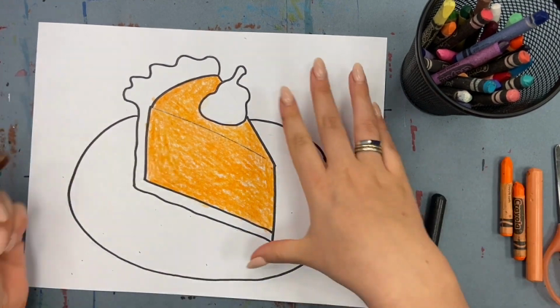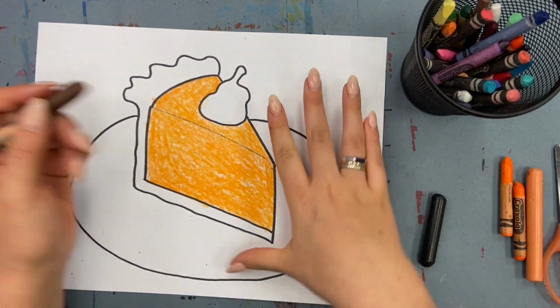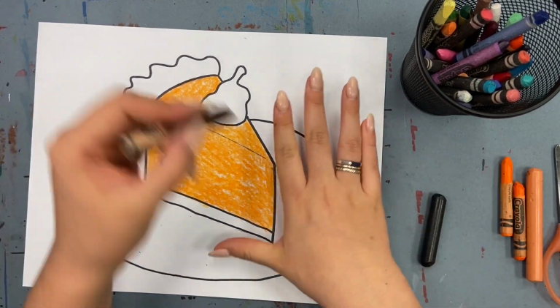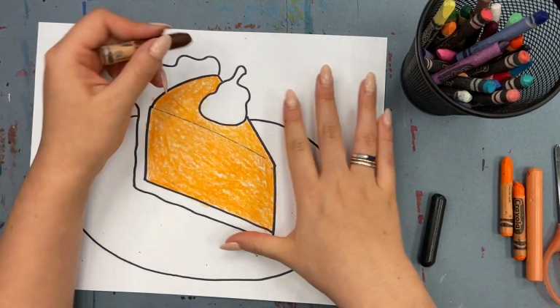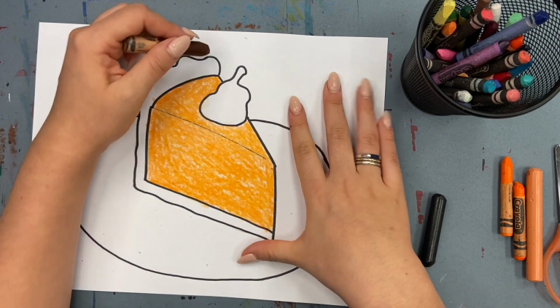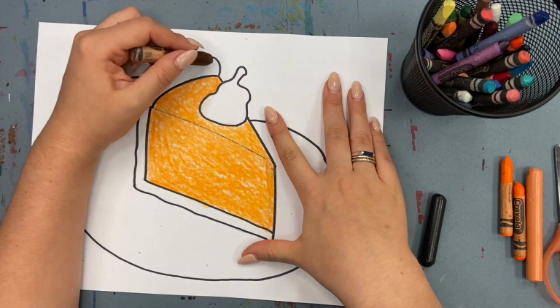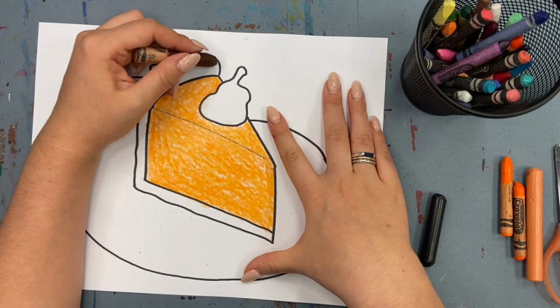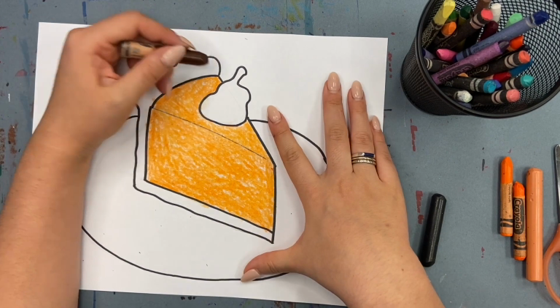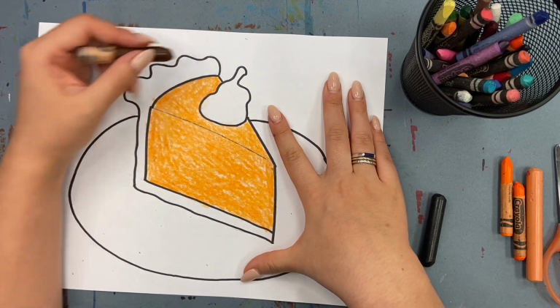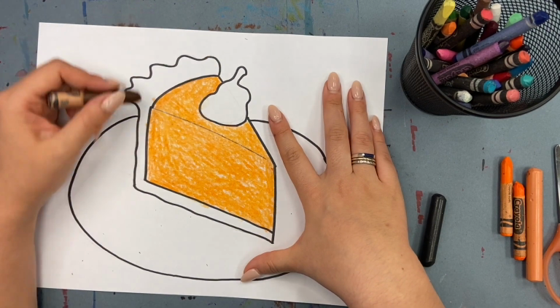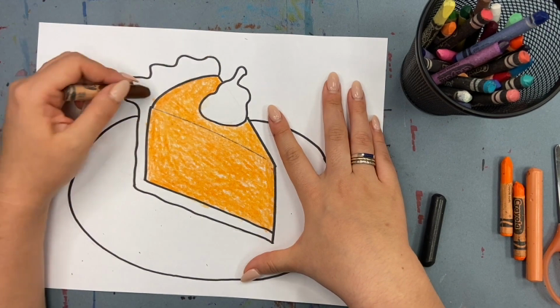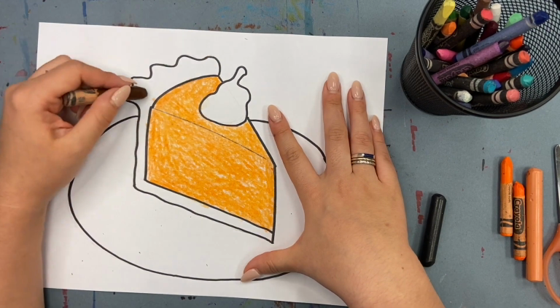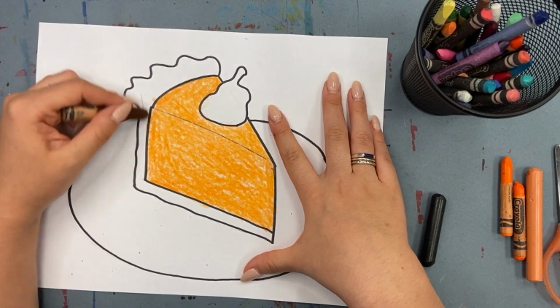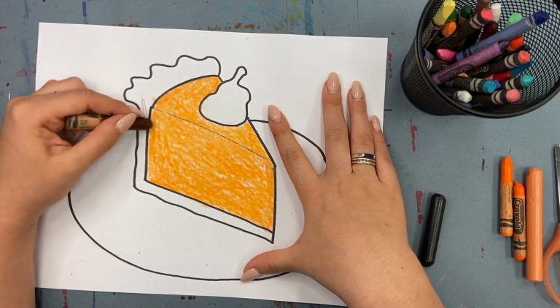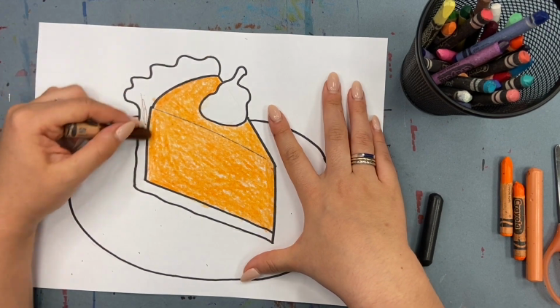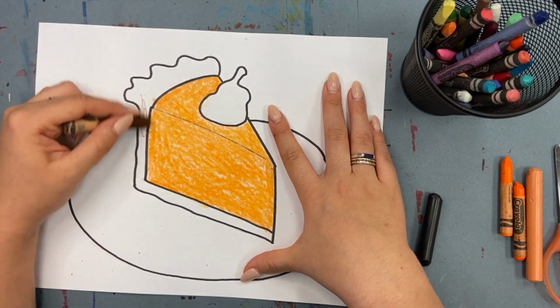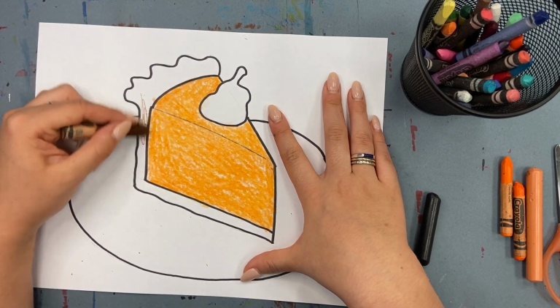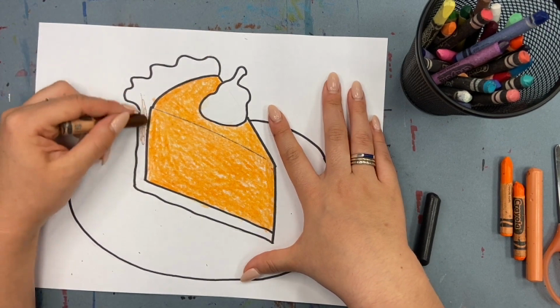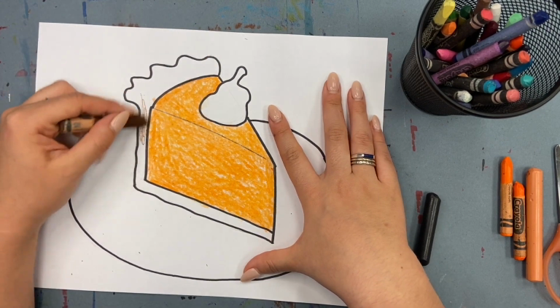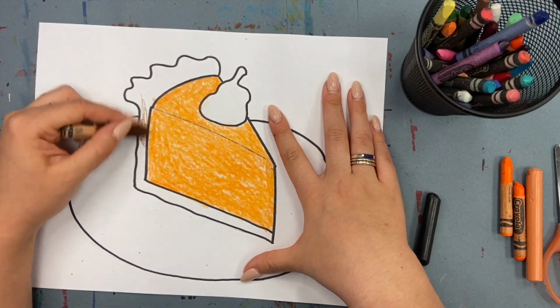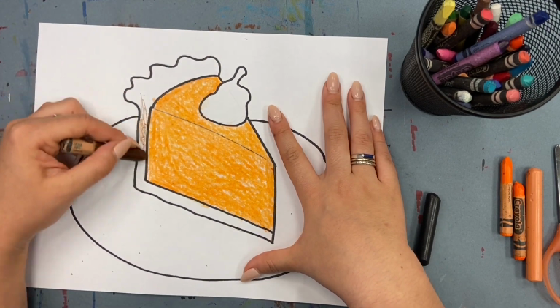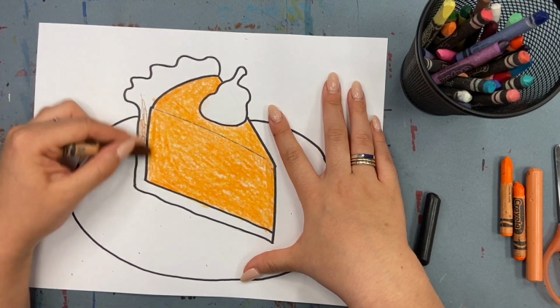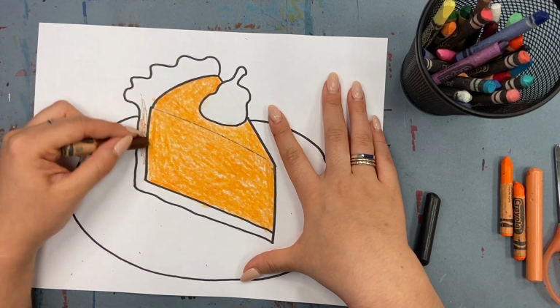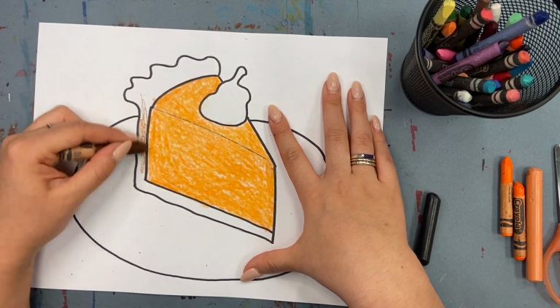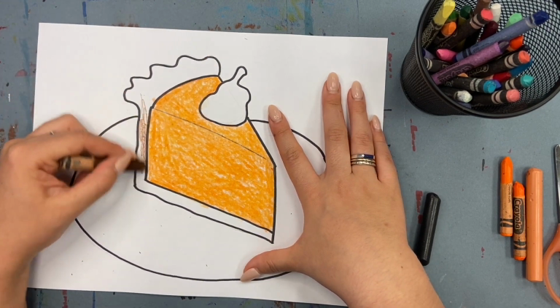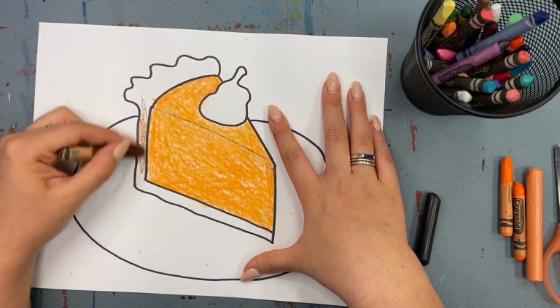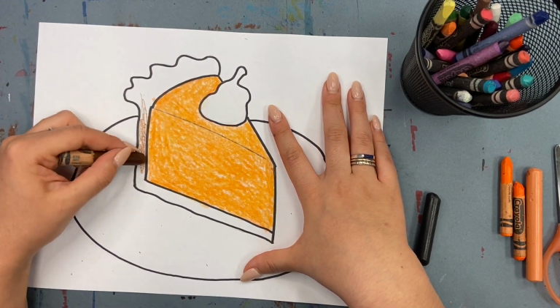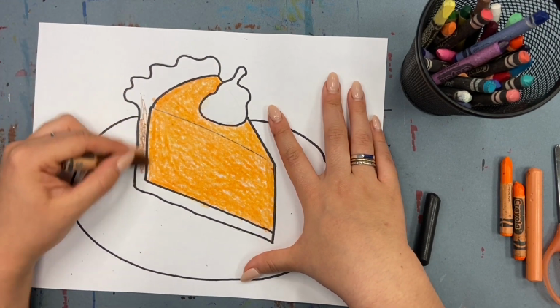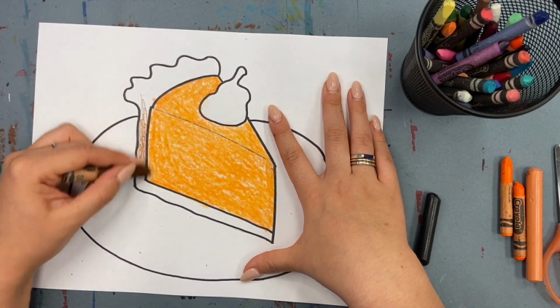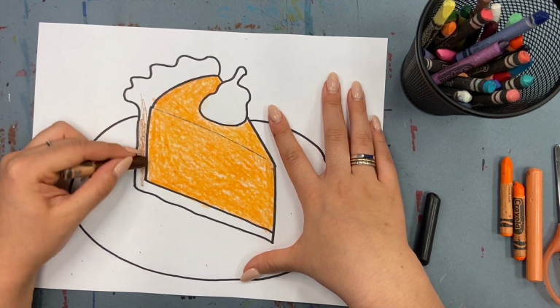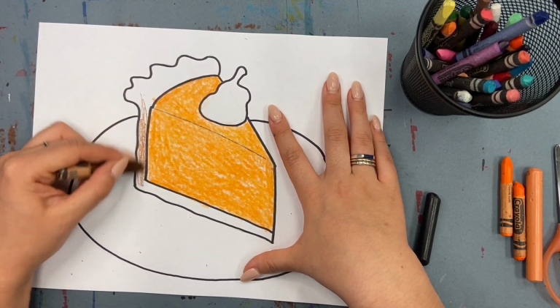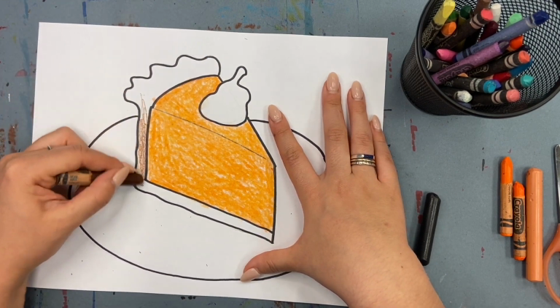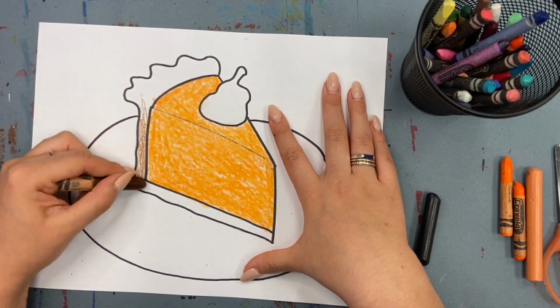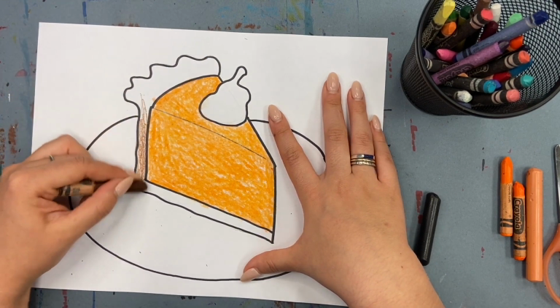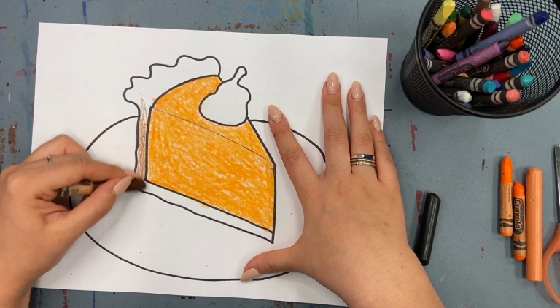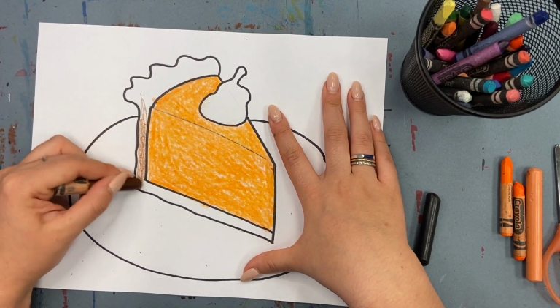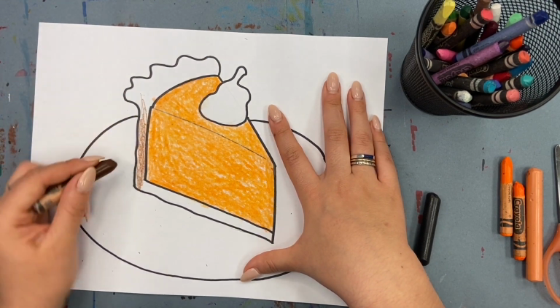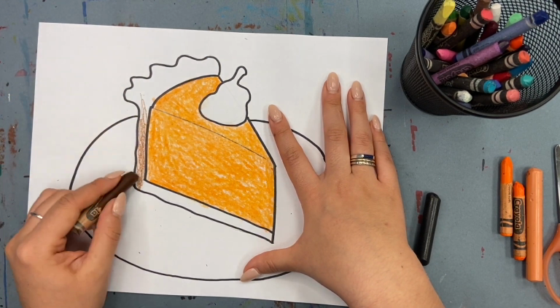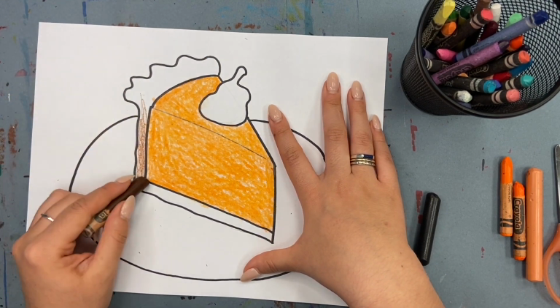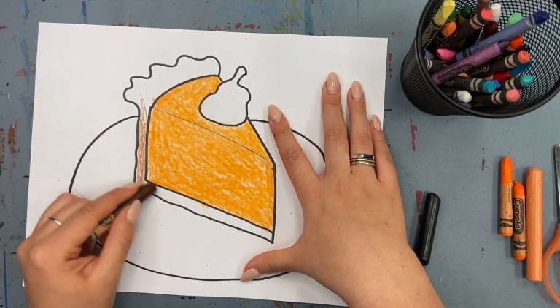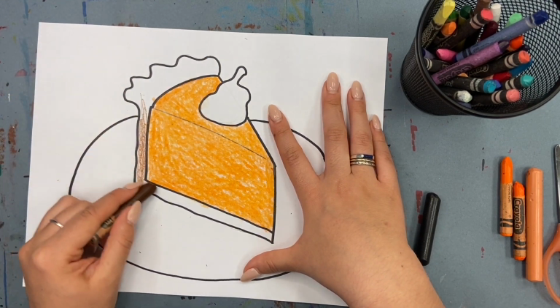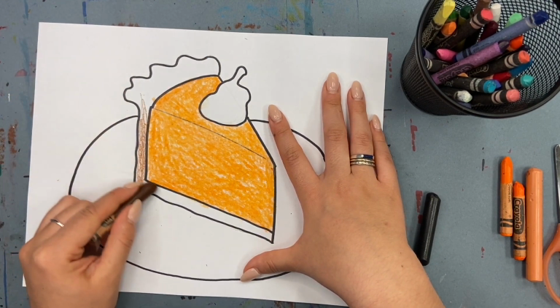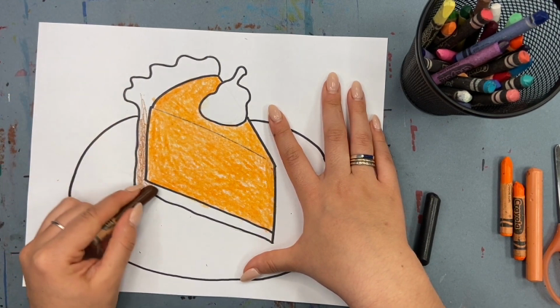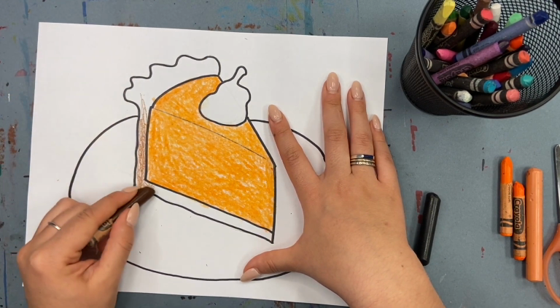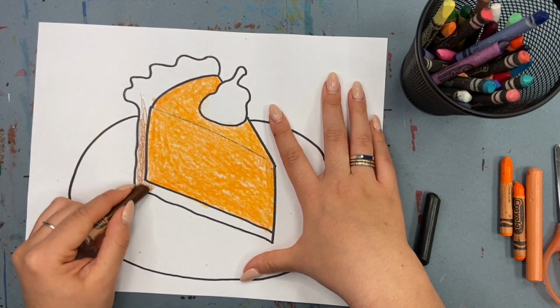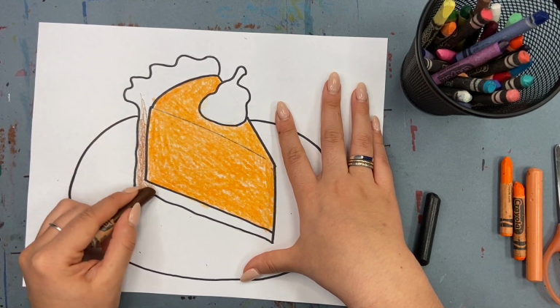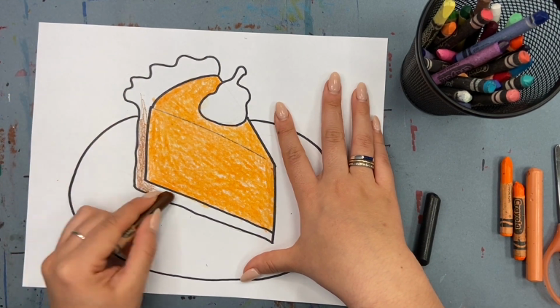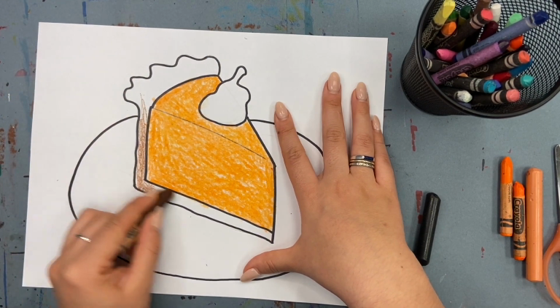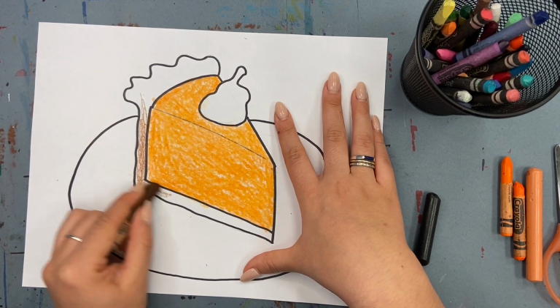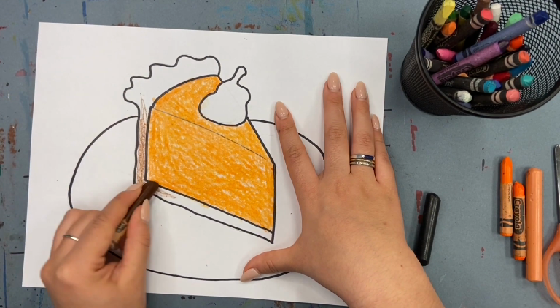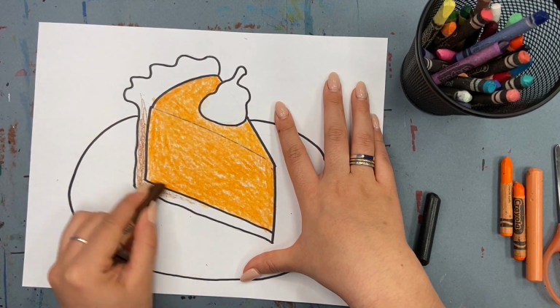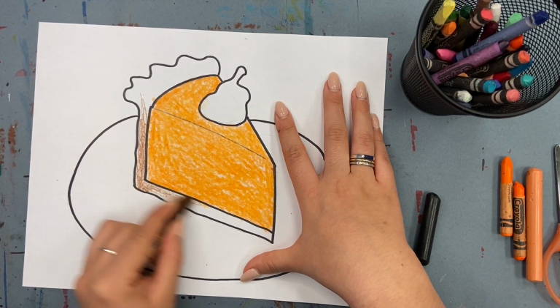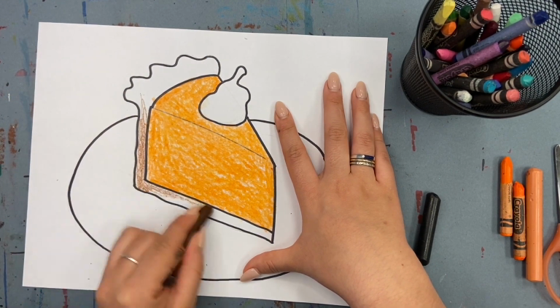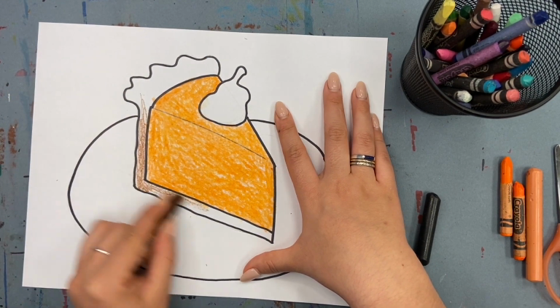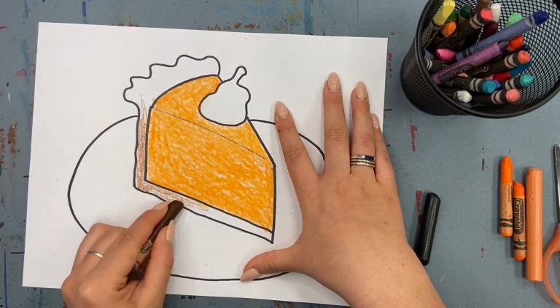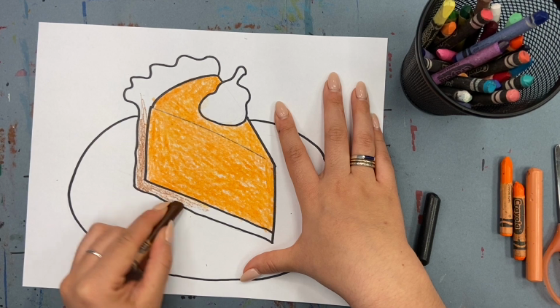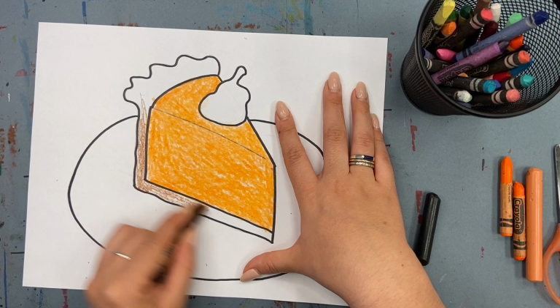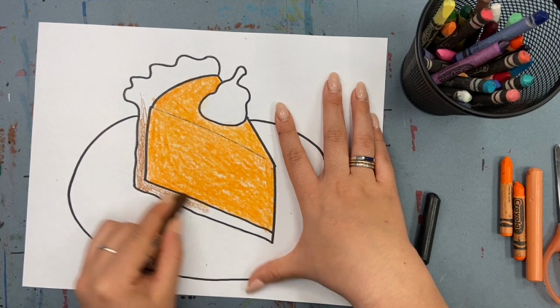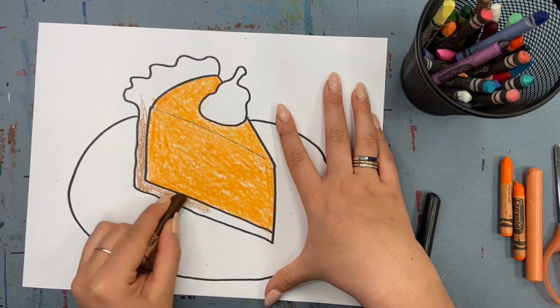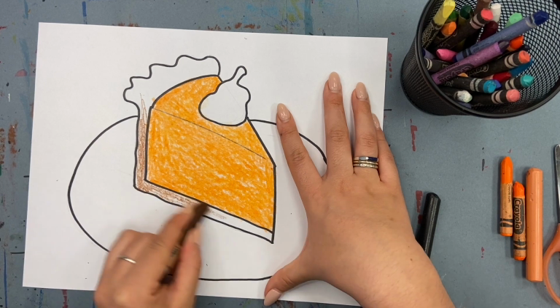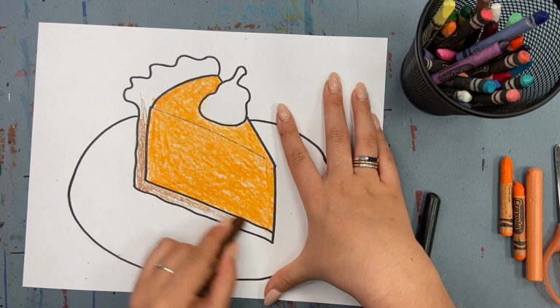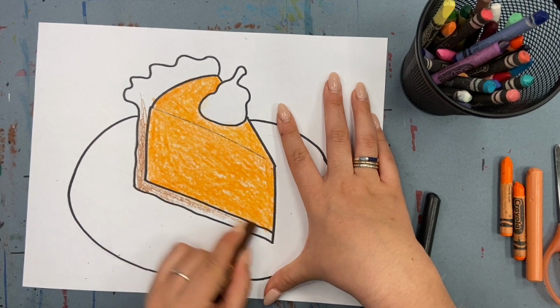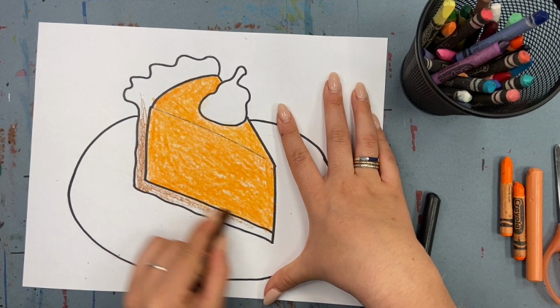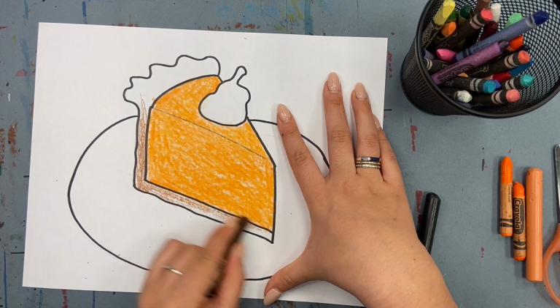For my crust, I'll use brown really lightly and go over it a second time with my peach.